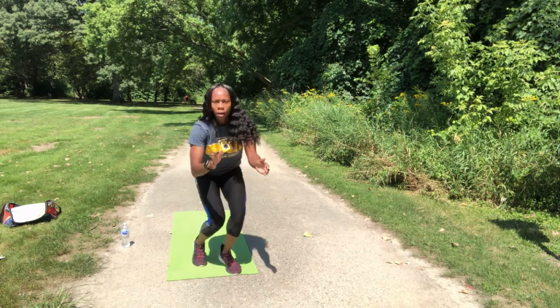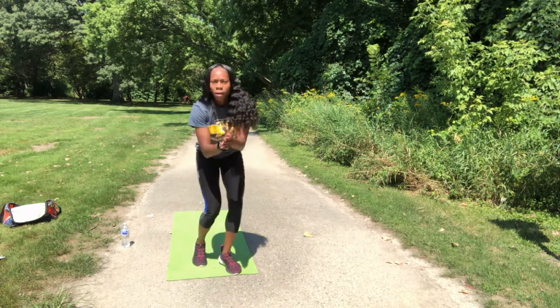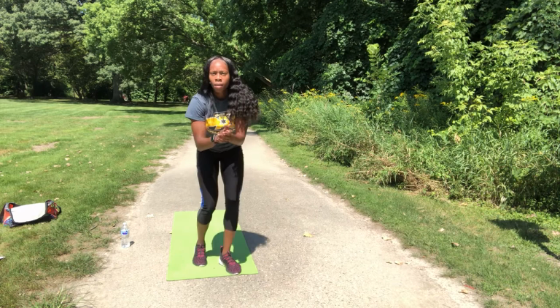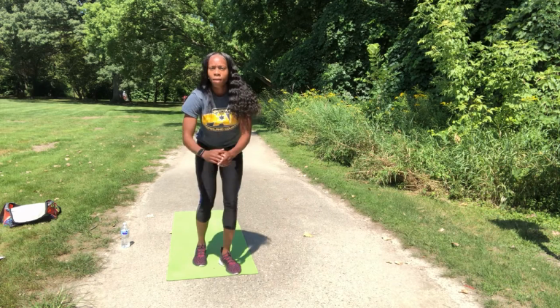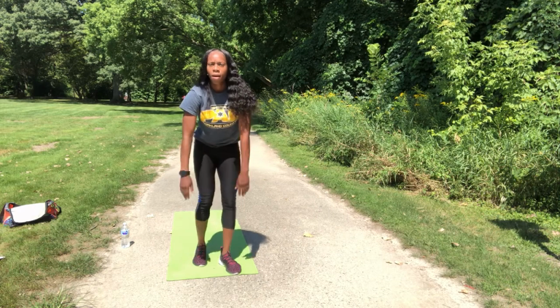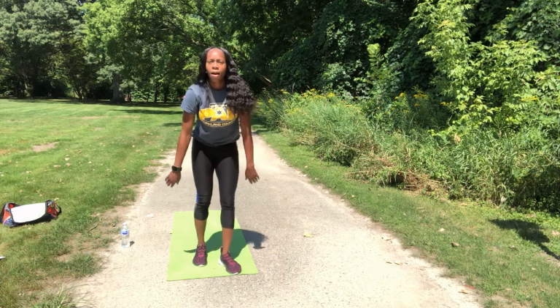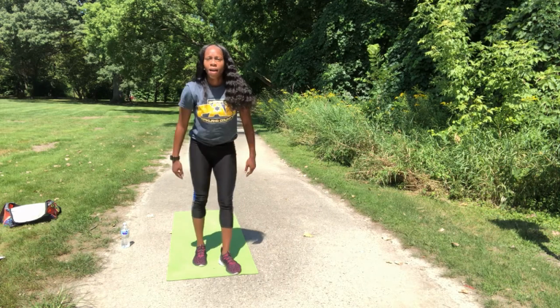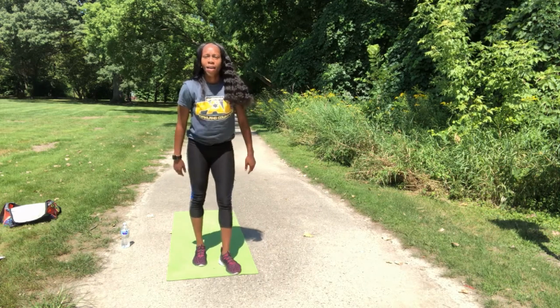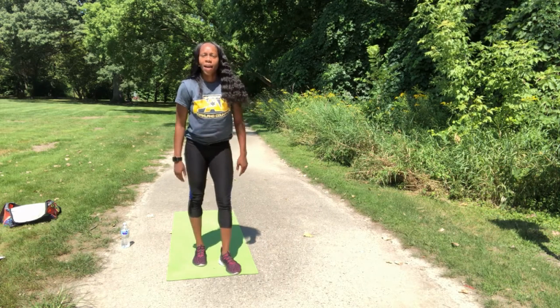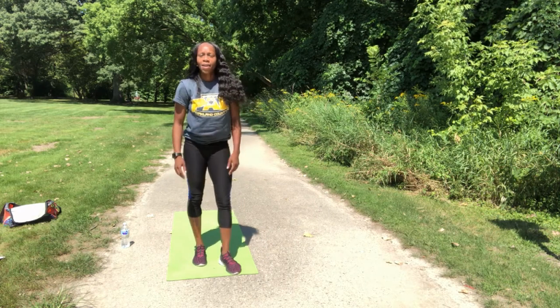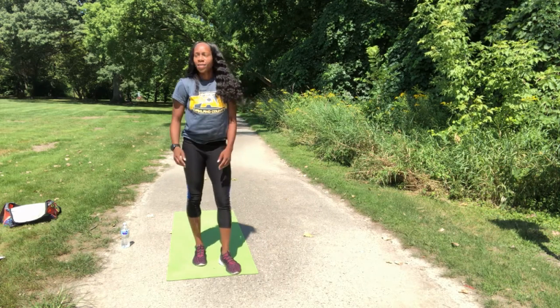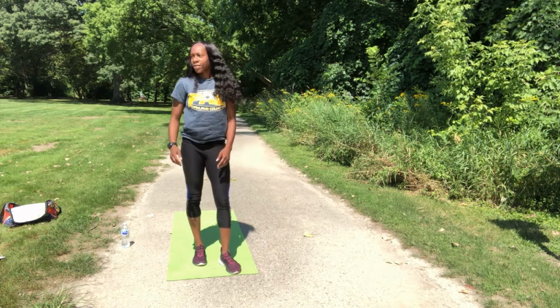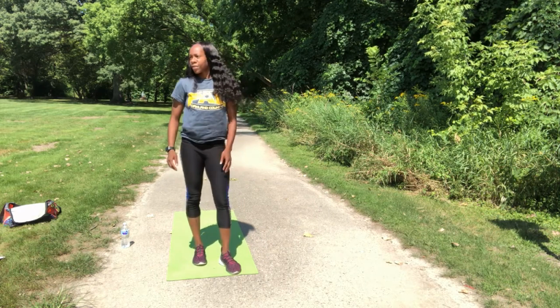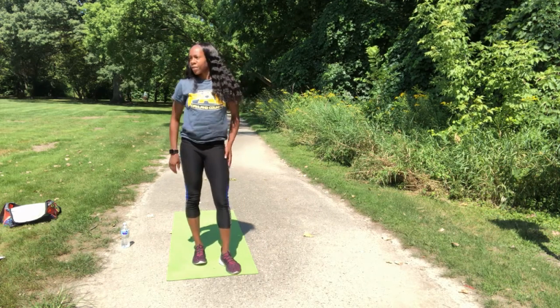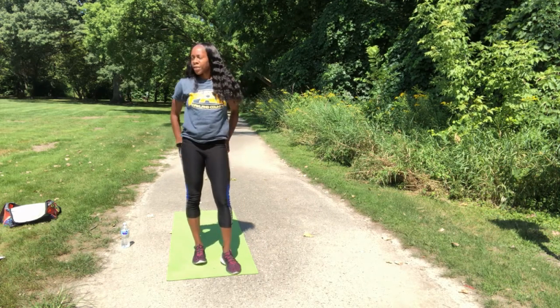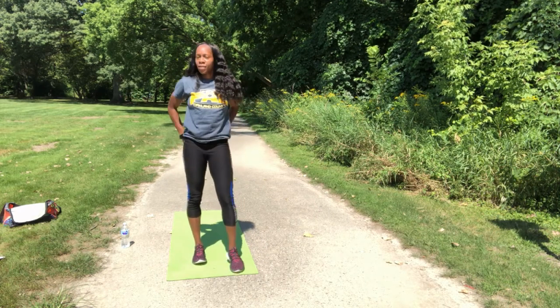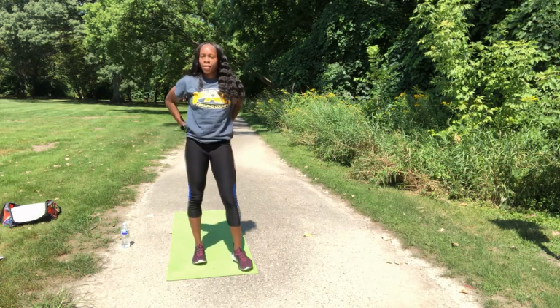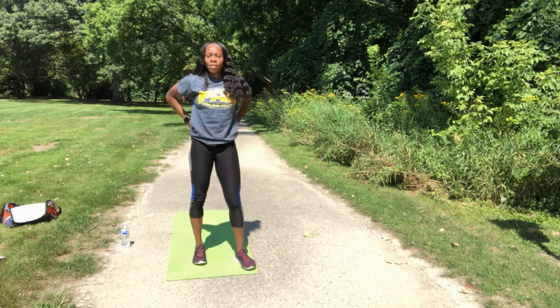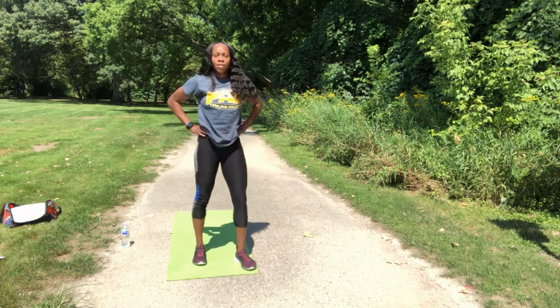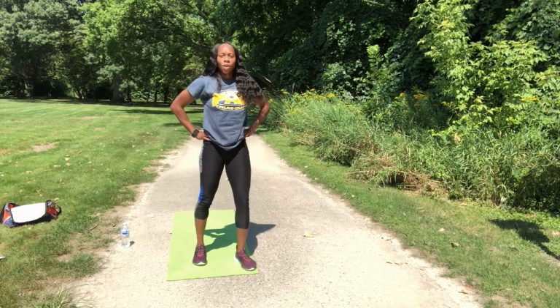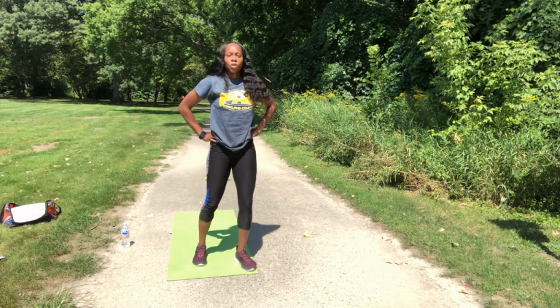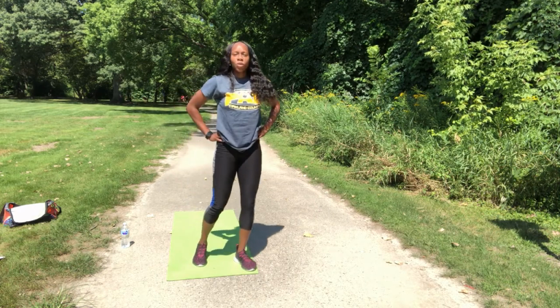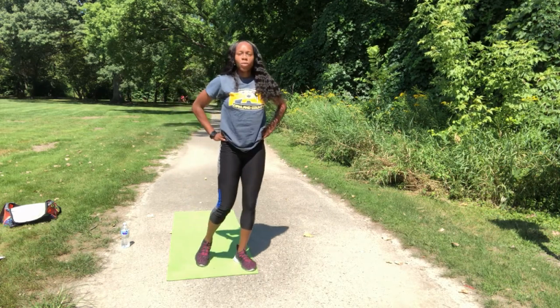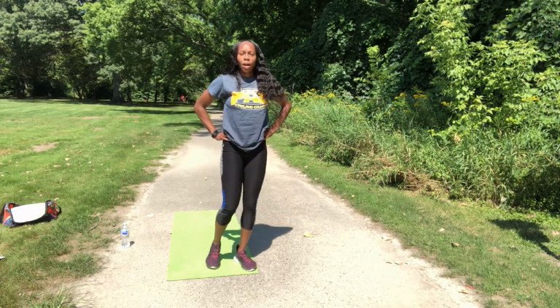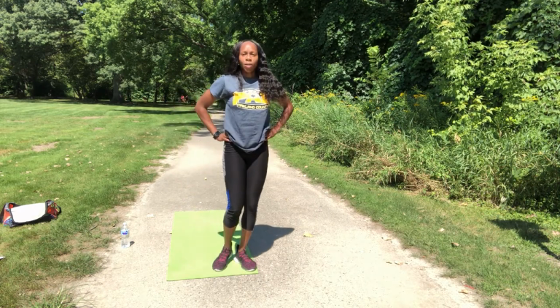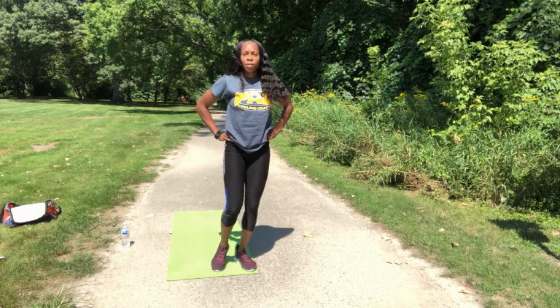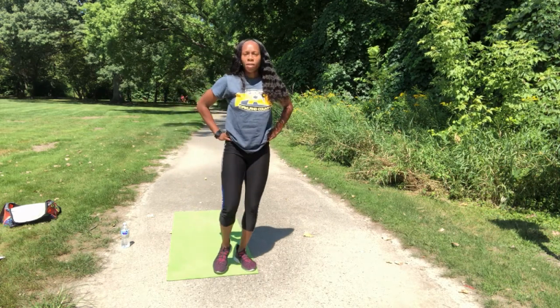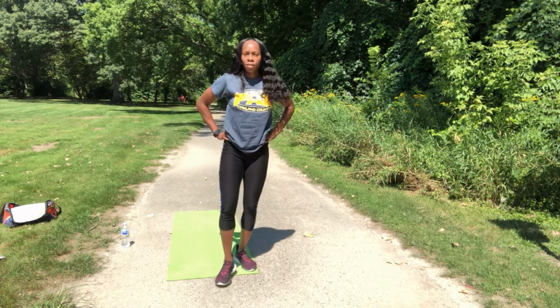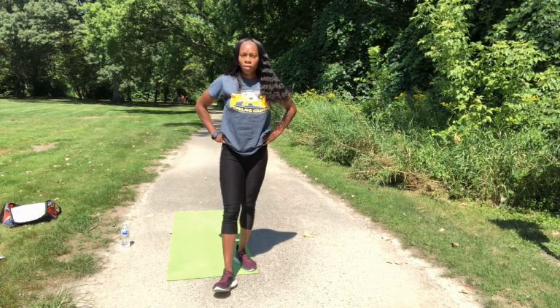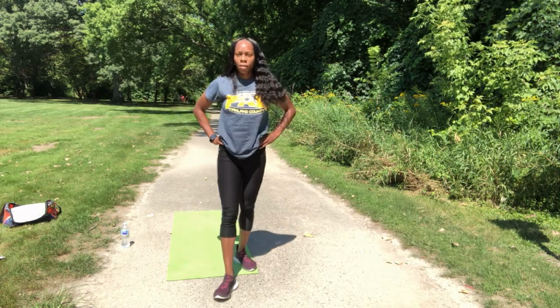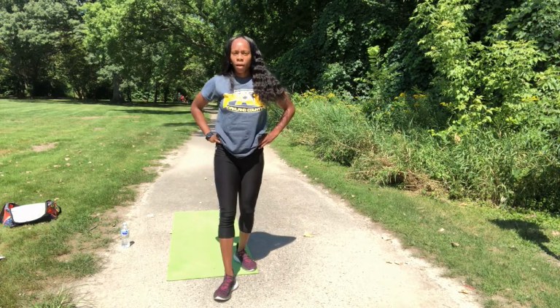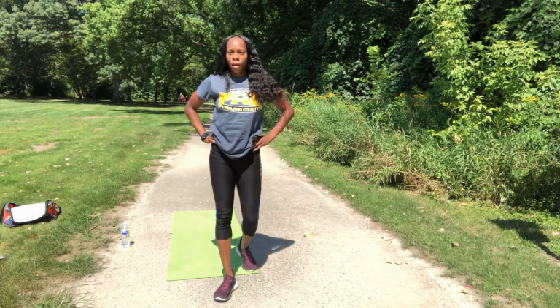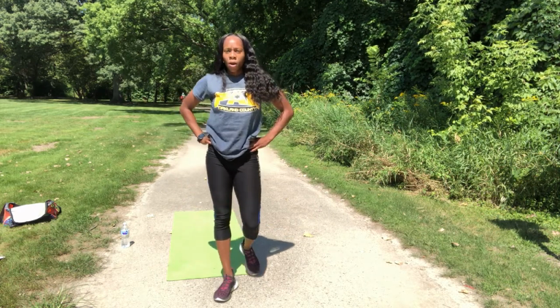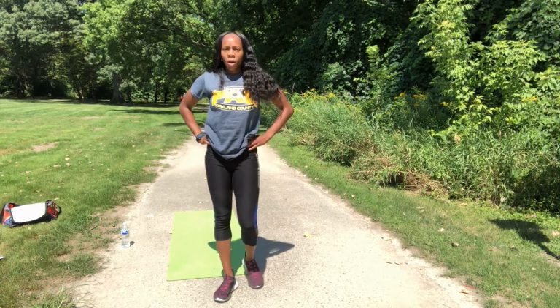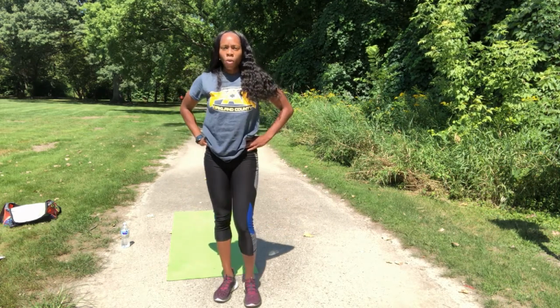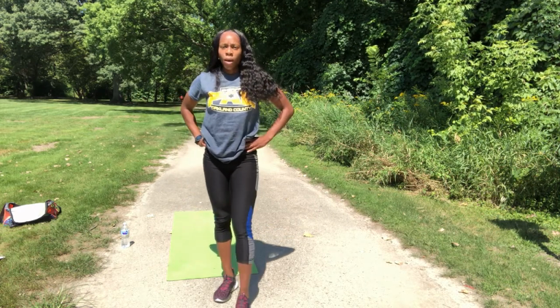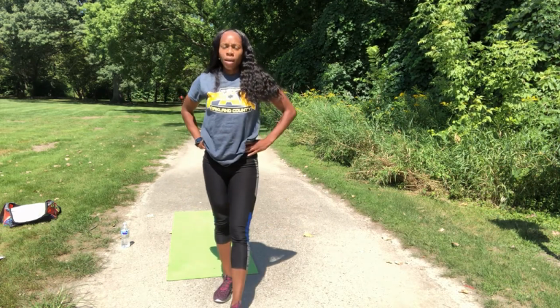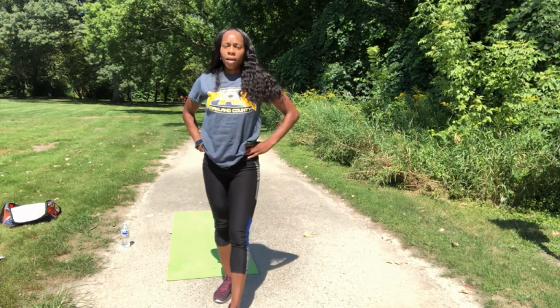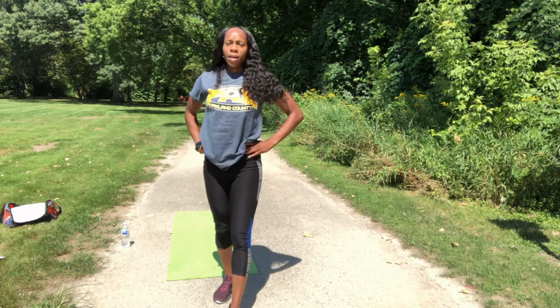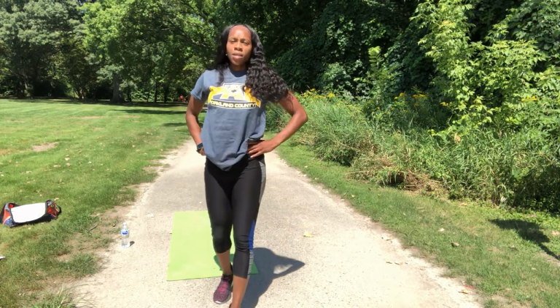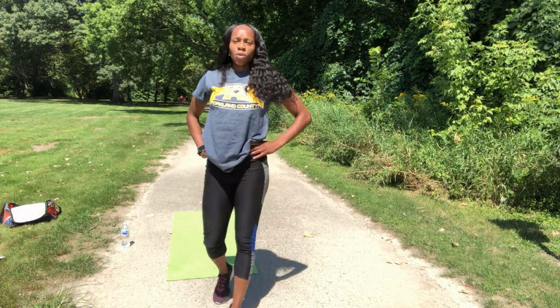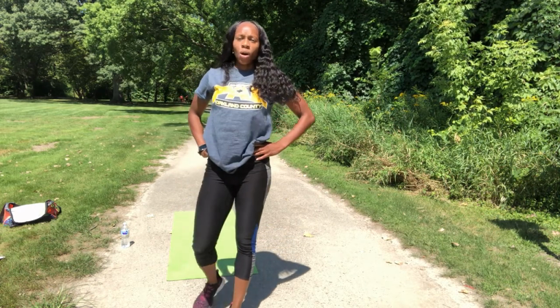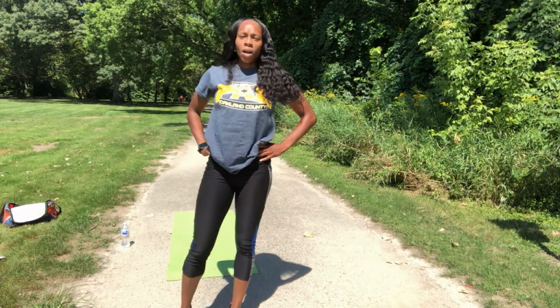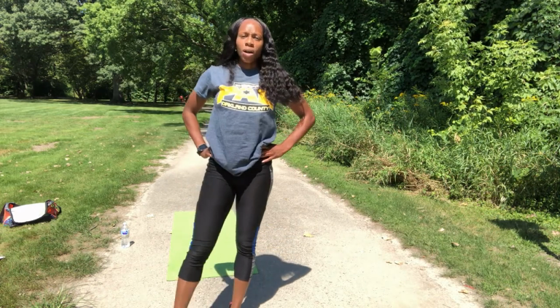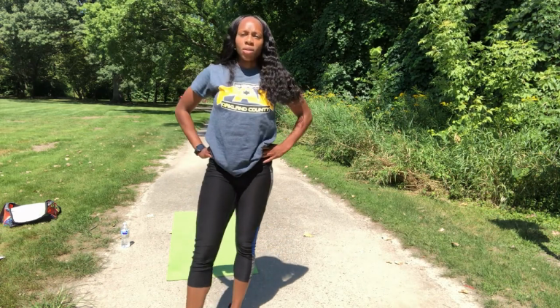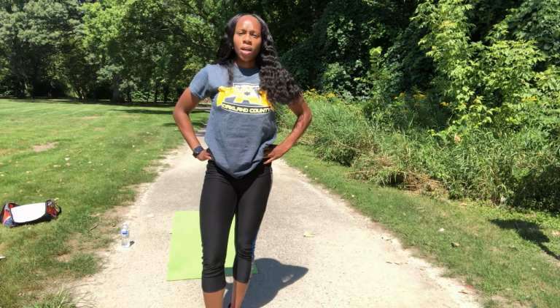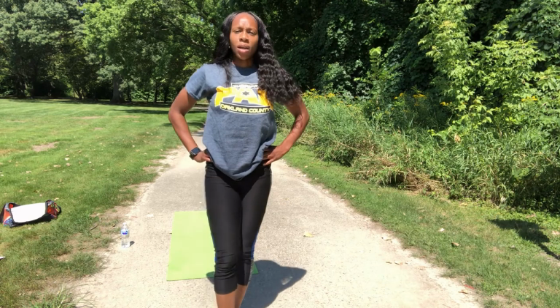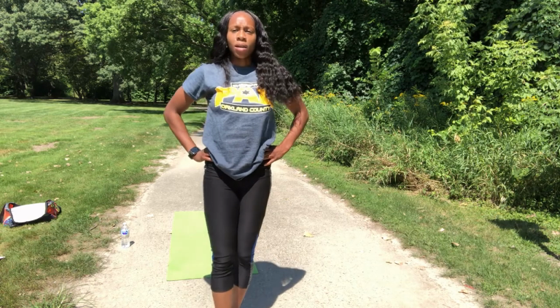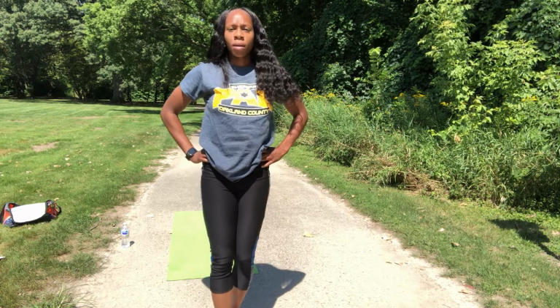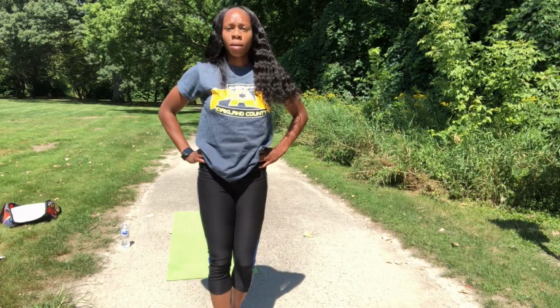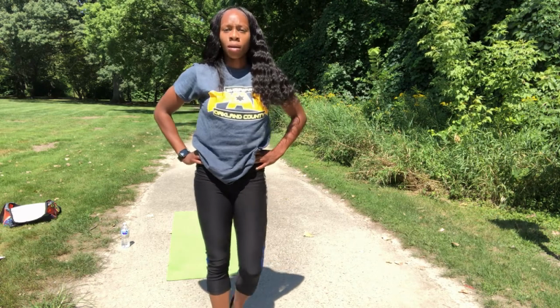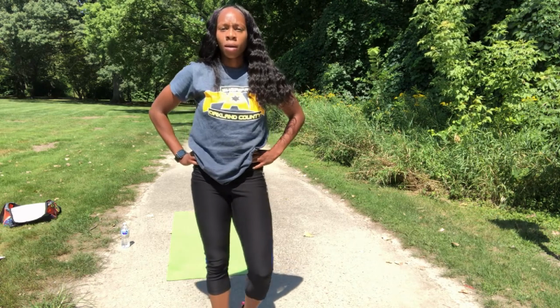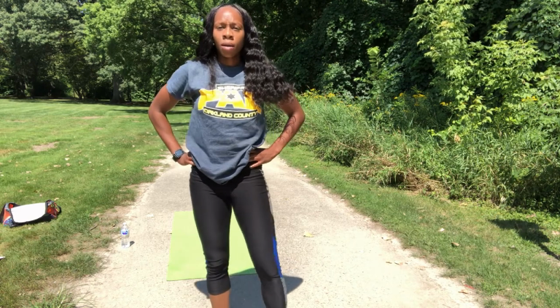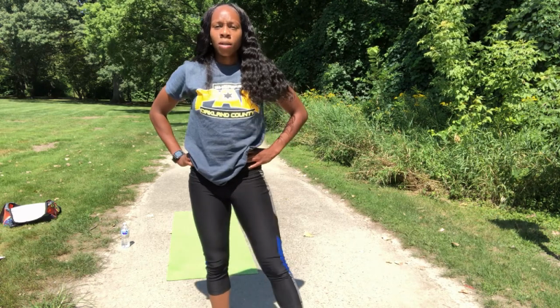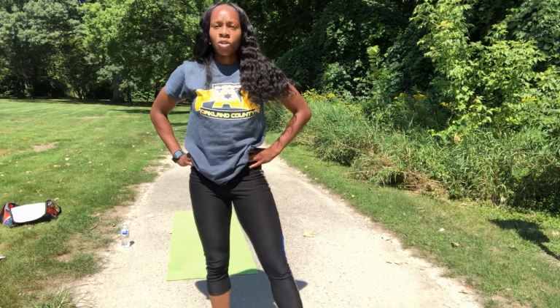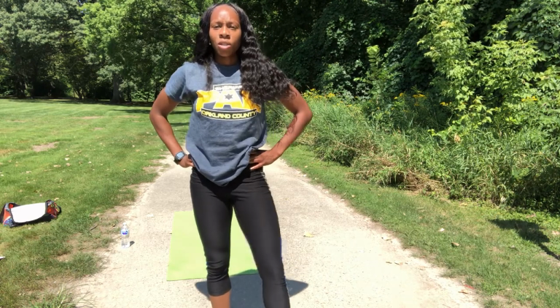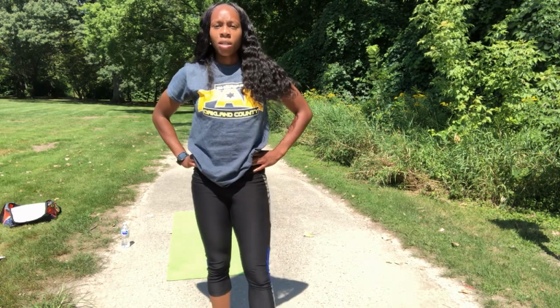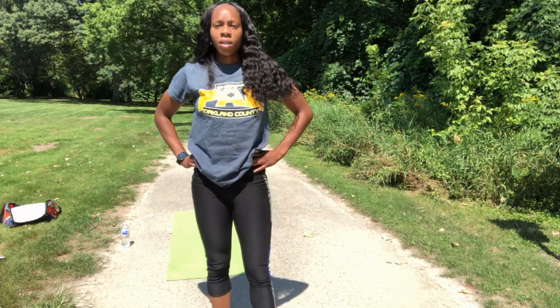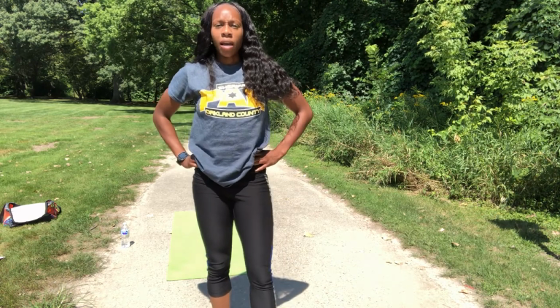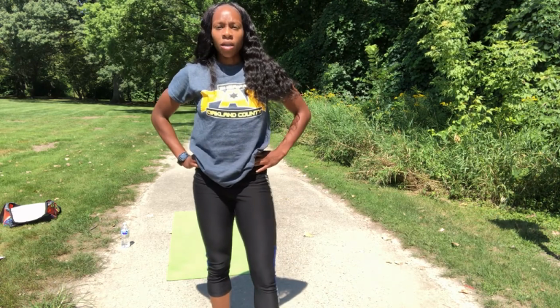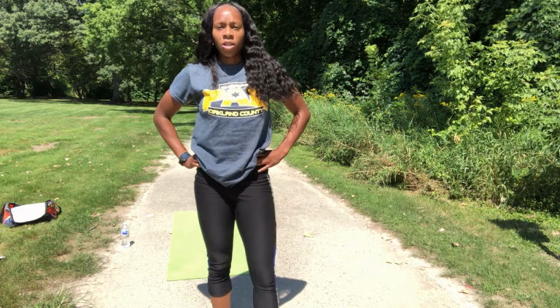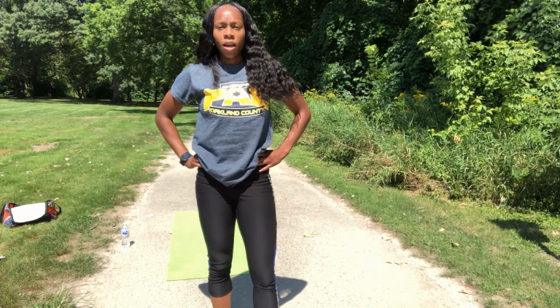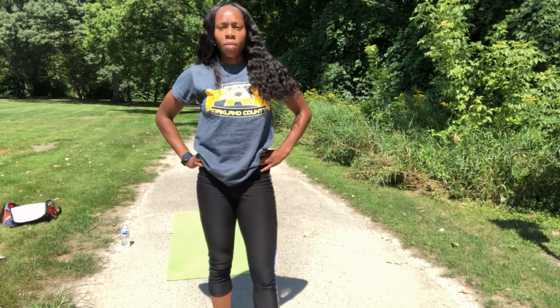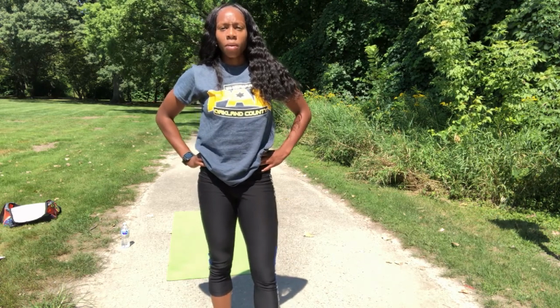Alright guys, that was three rounds of our Monday knees workout today, just to stay in shape.